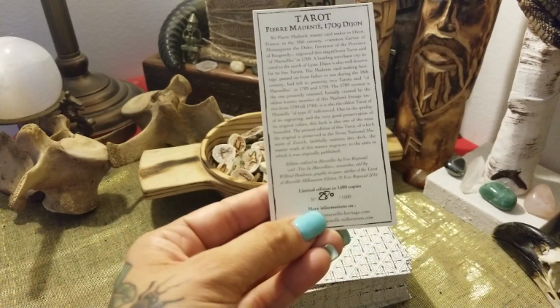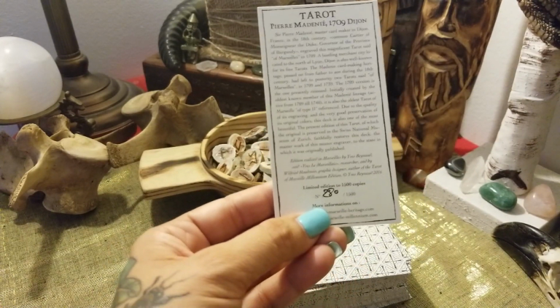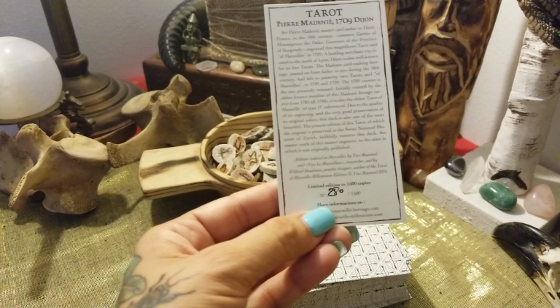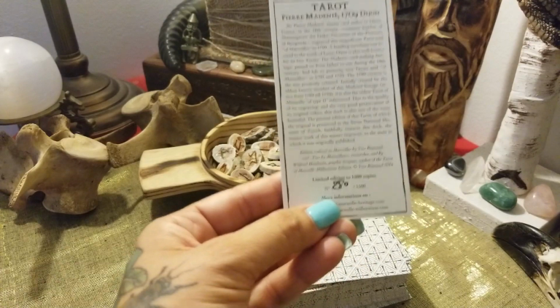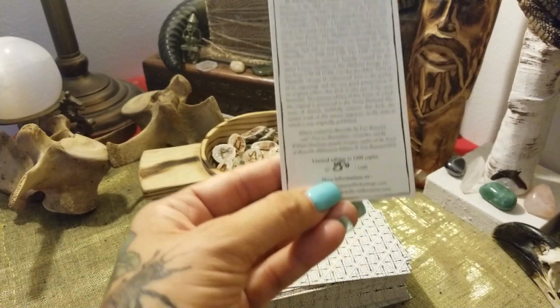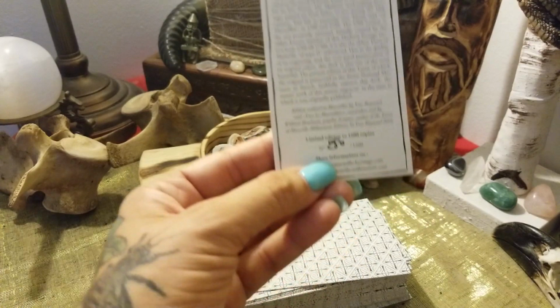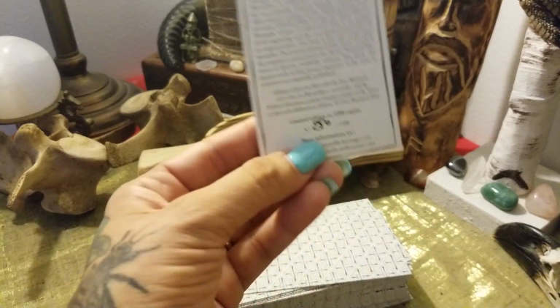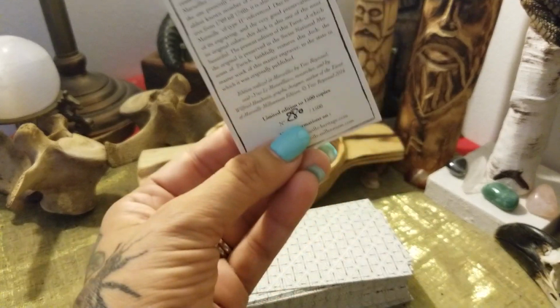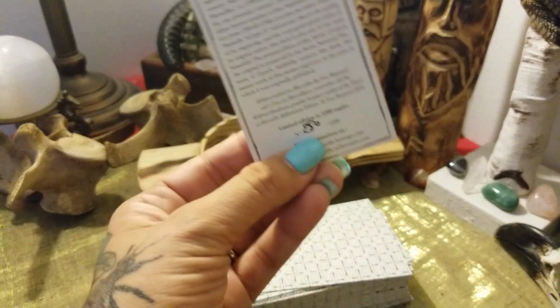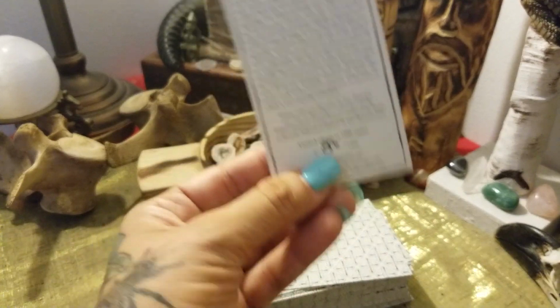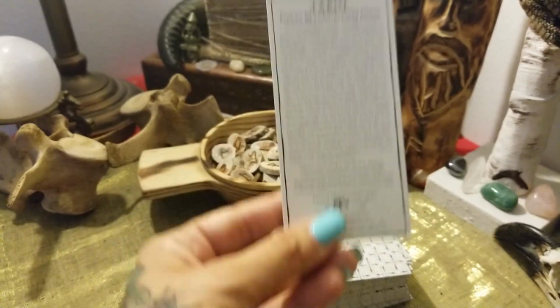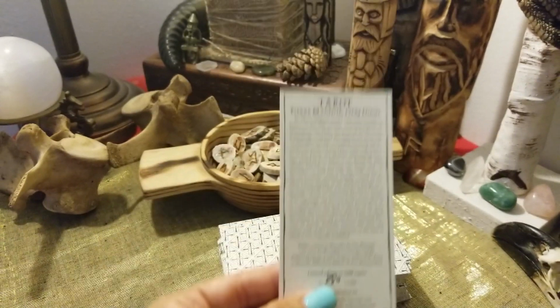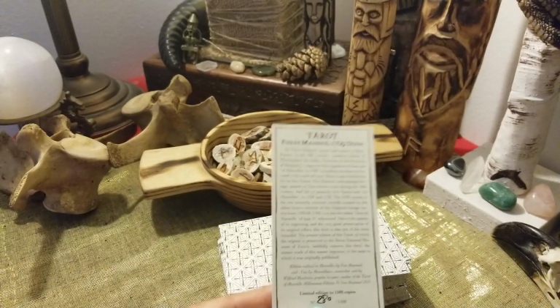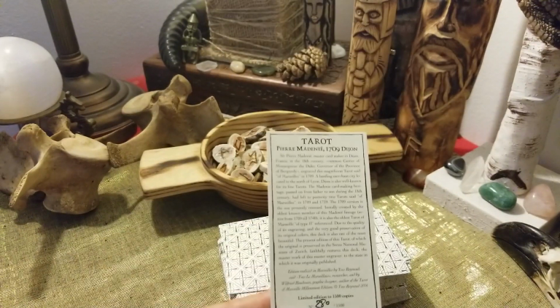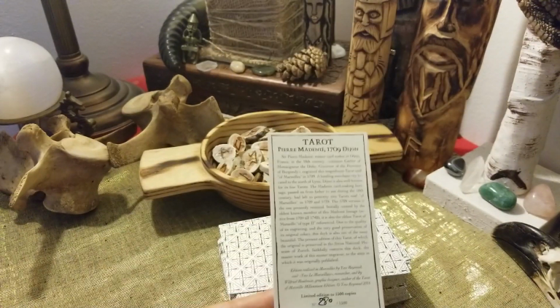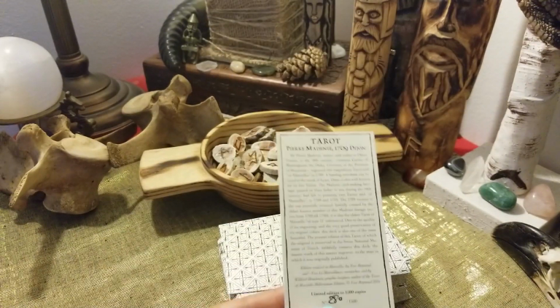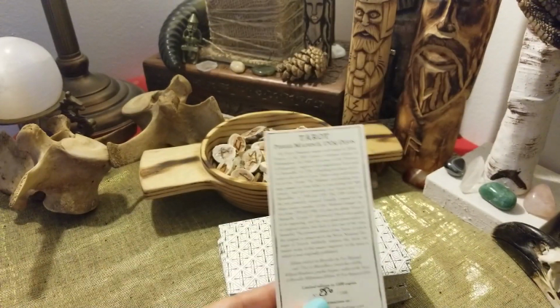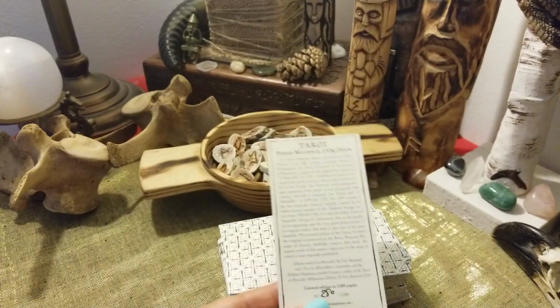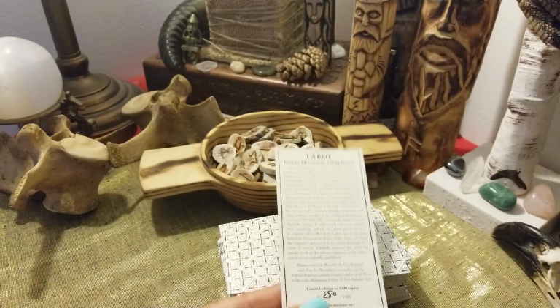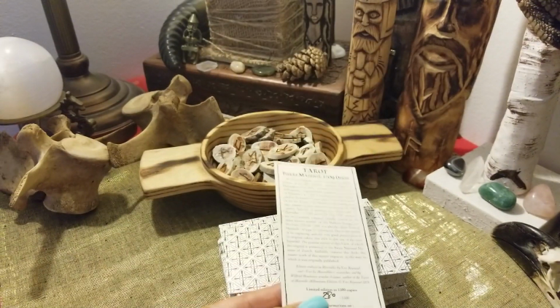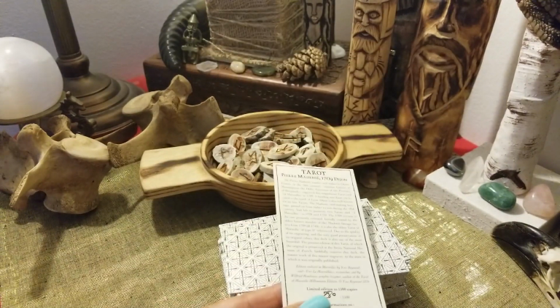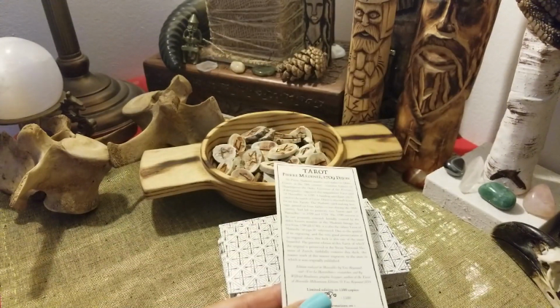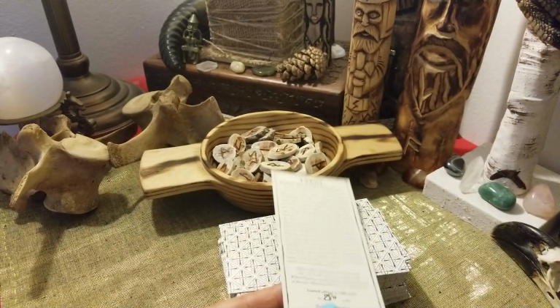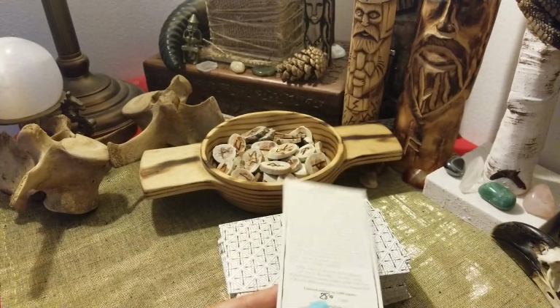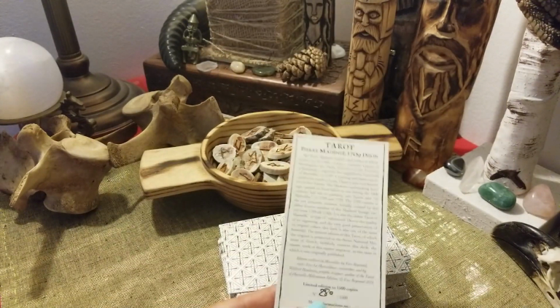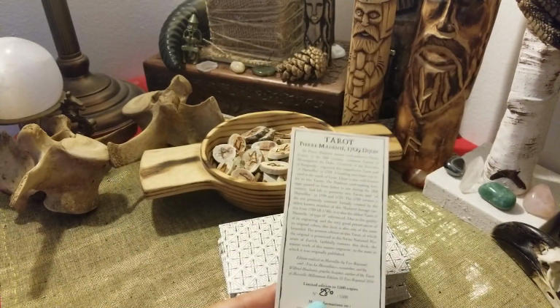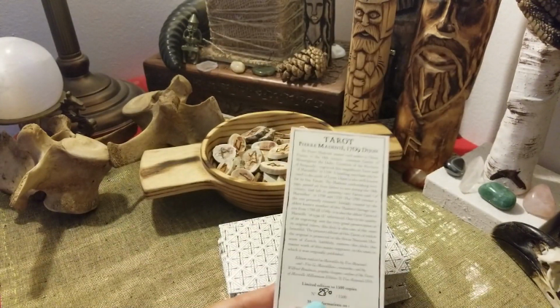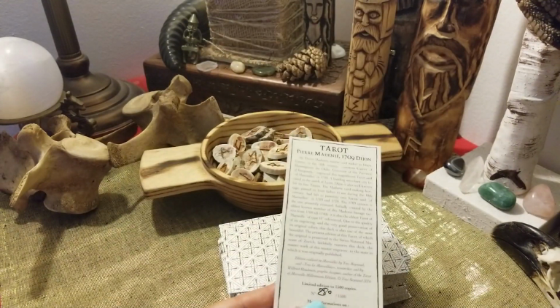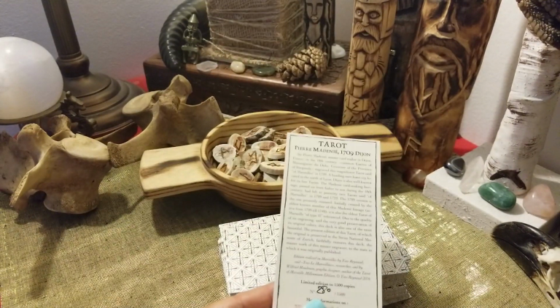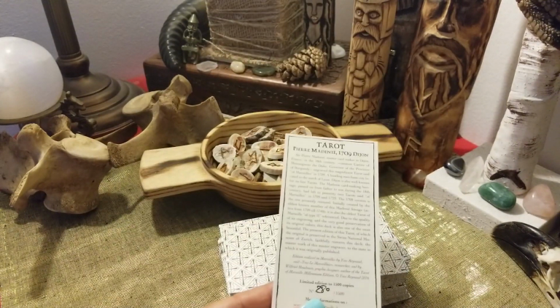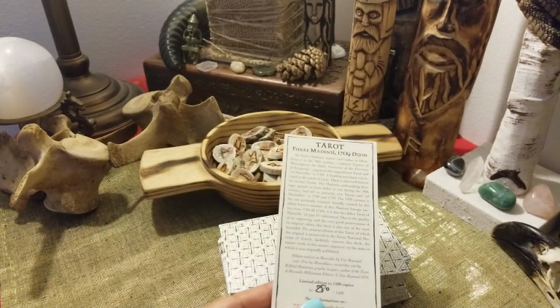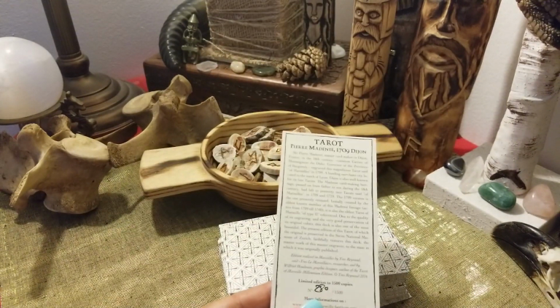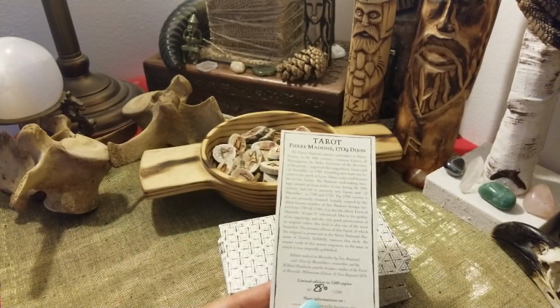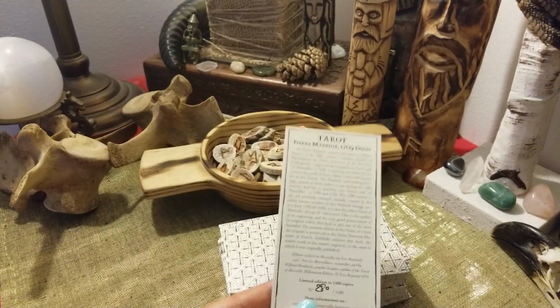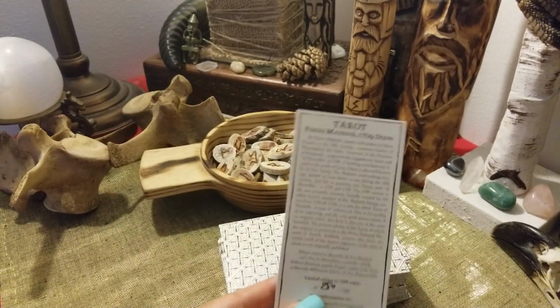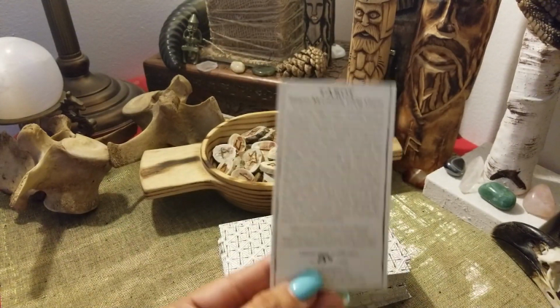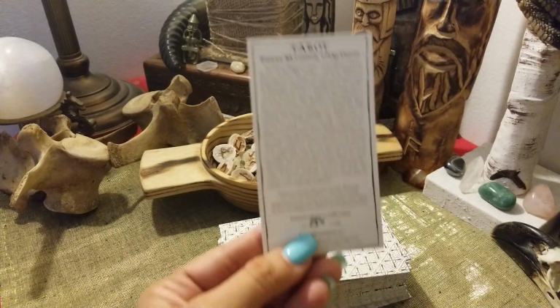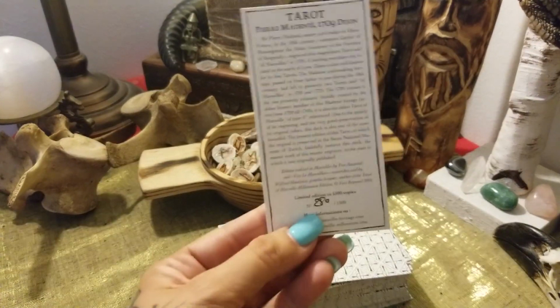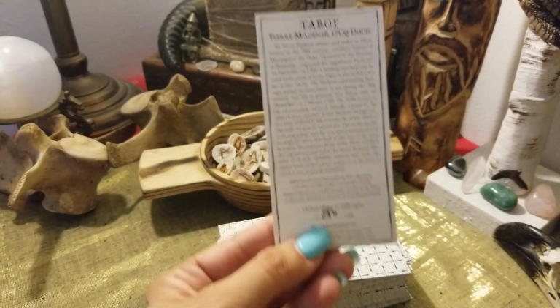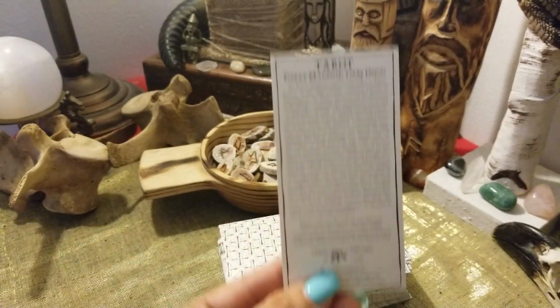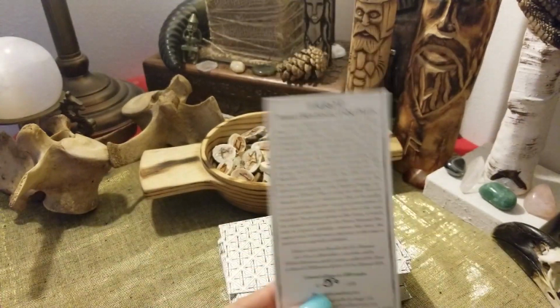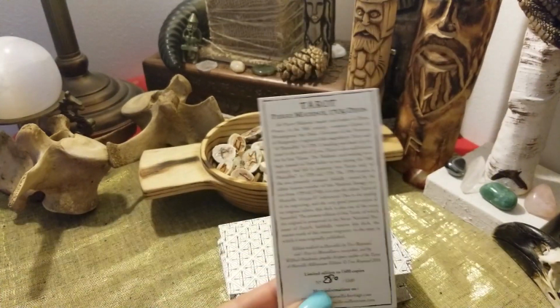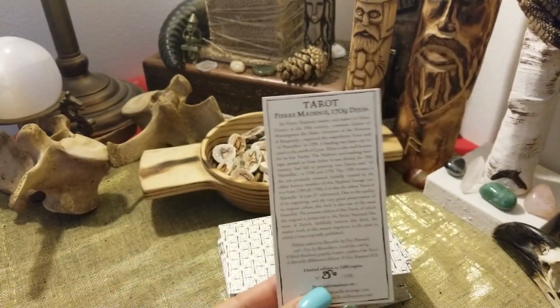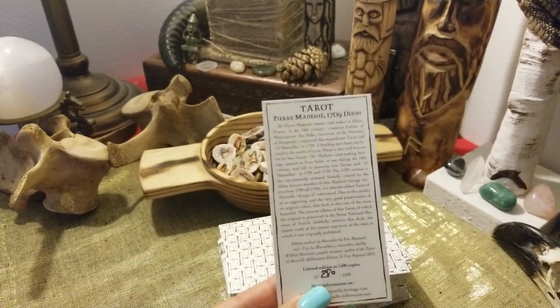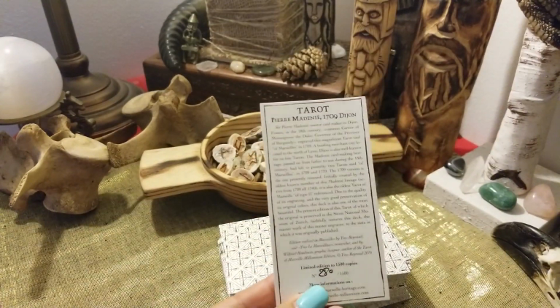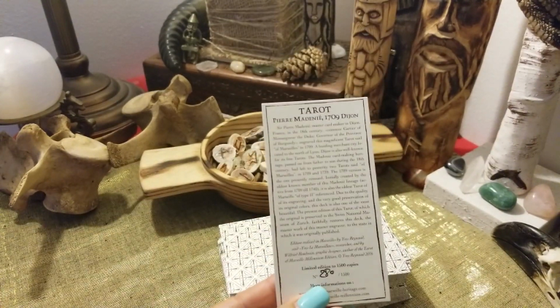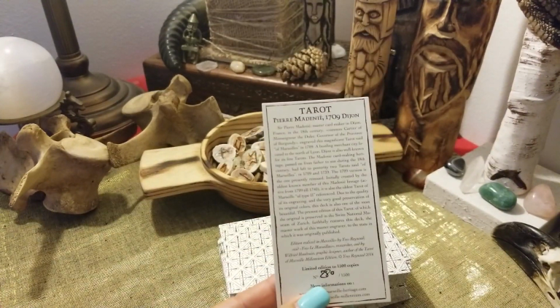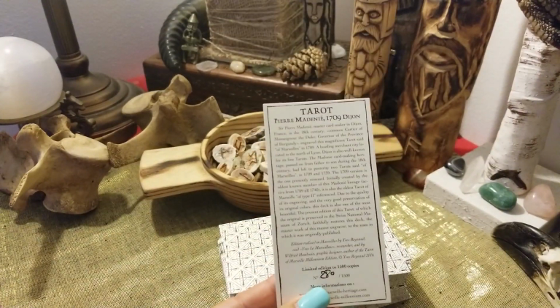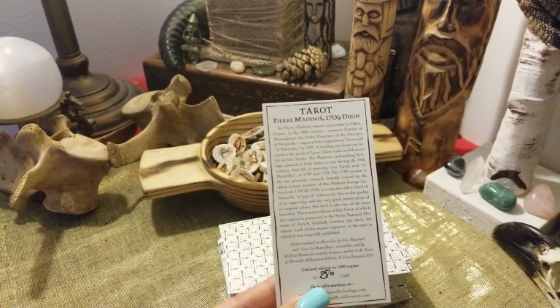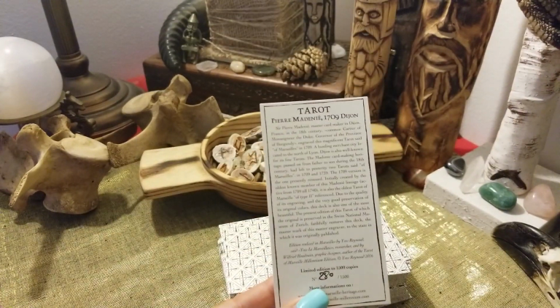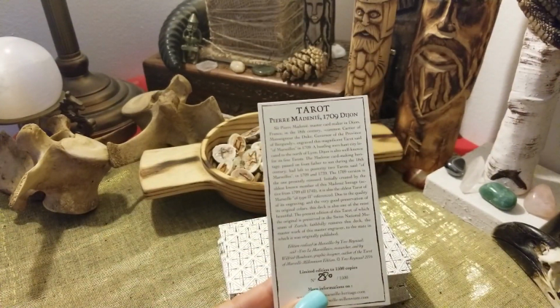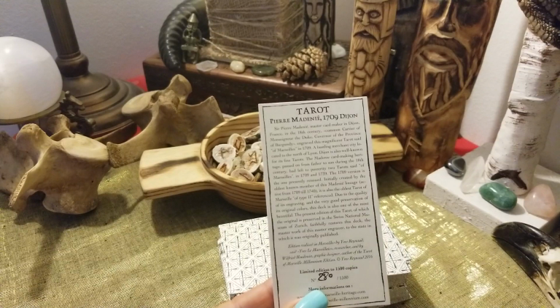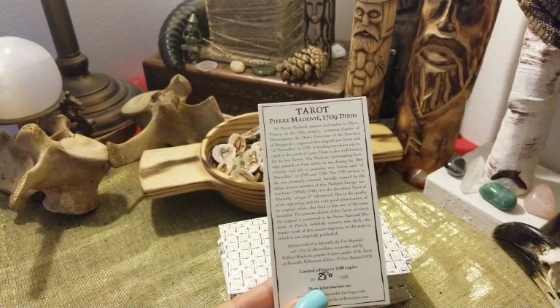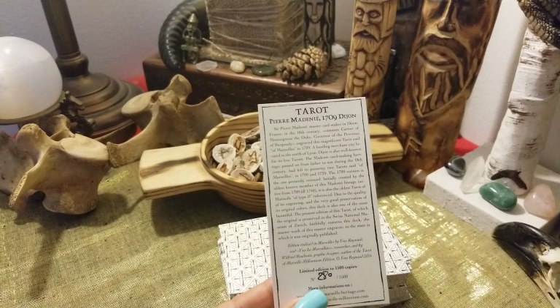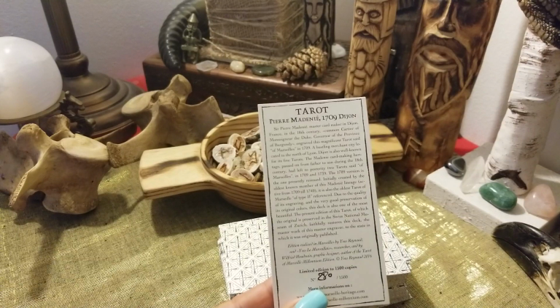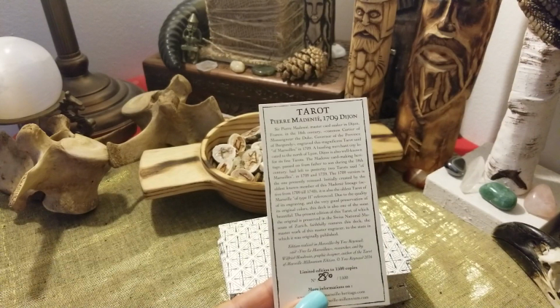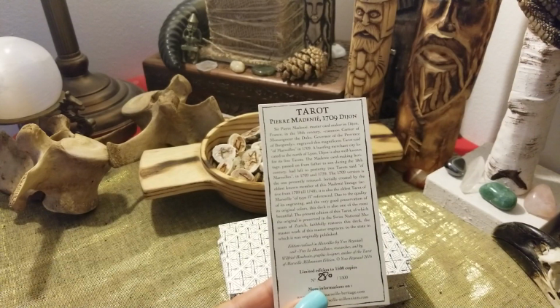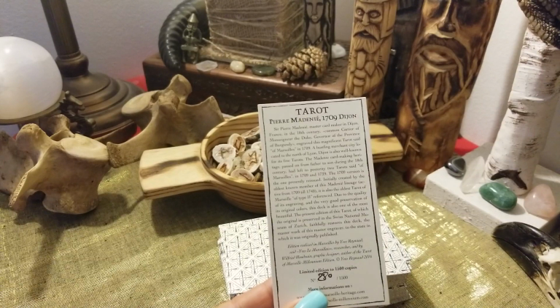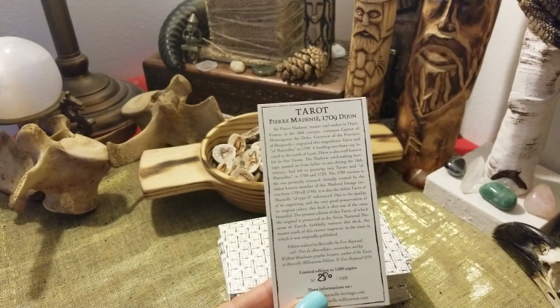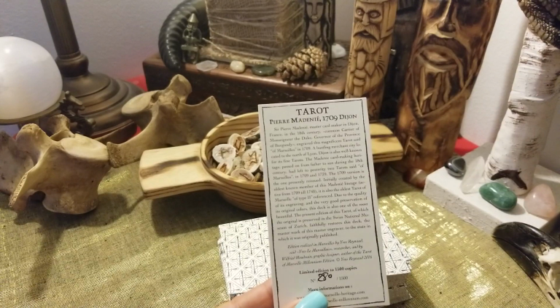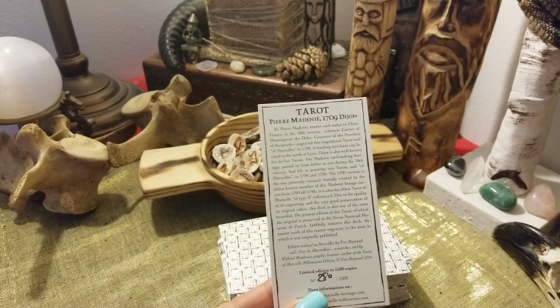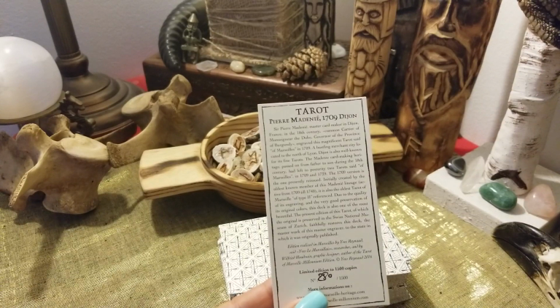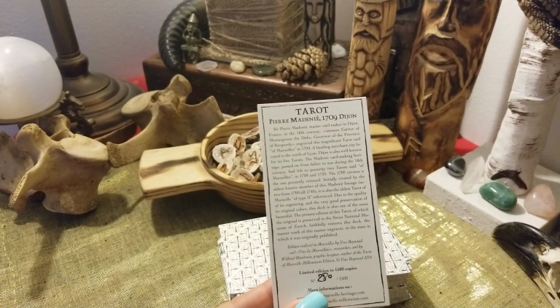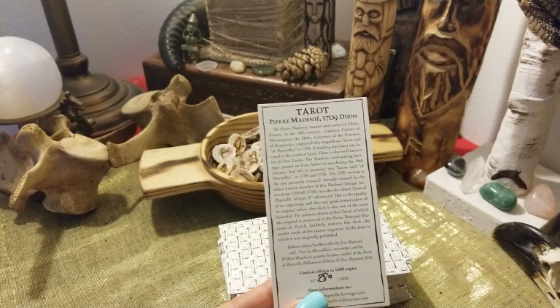I just absolutely love it — everything that Eve puts out is just fantastic. Hope you like this video, and yeah, run on out and get yourself a copy. Have a great day, bye!